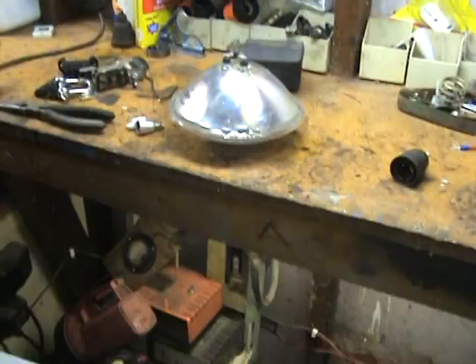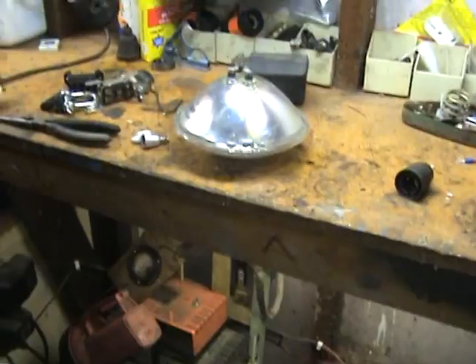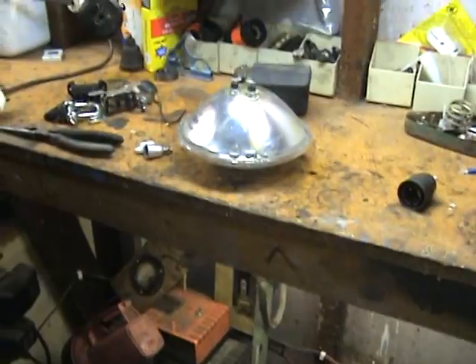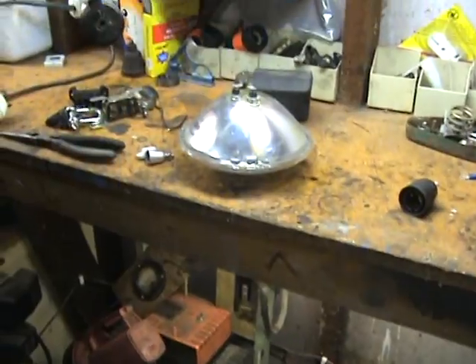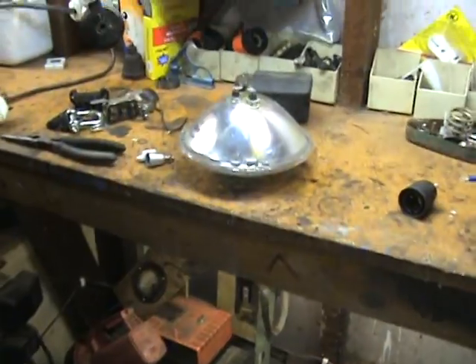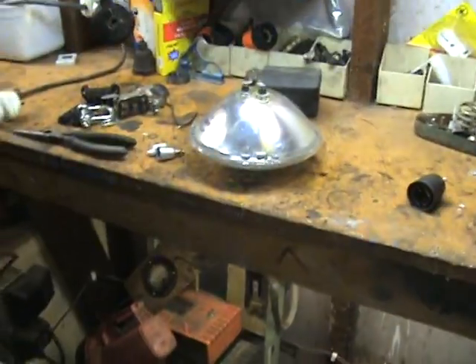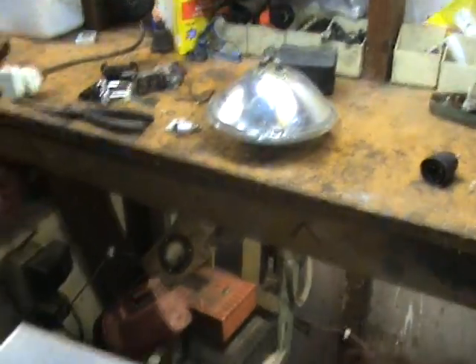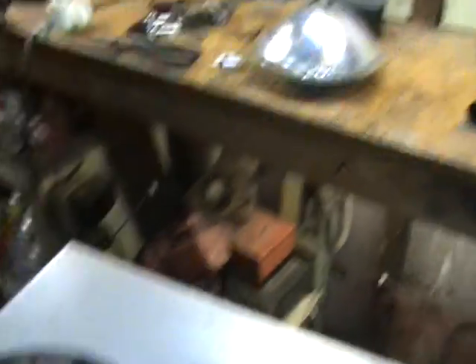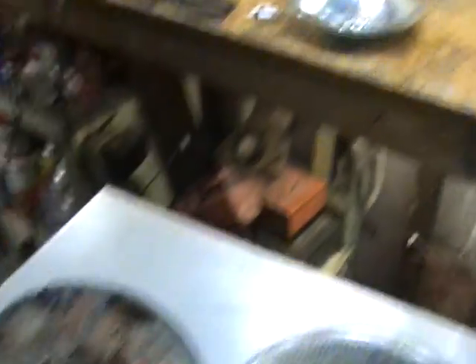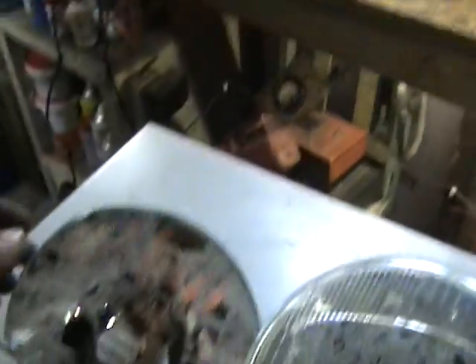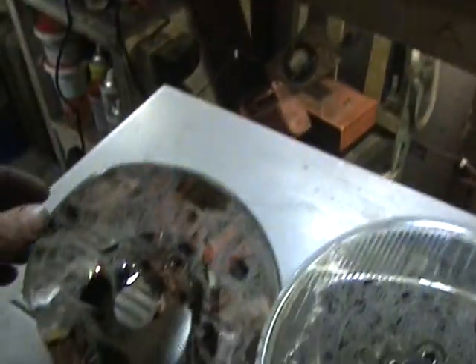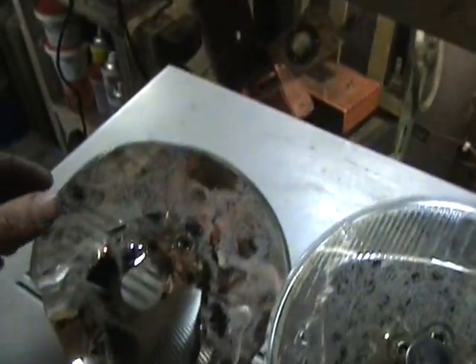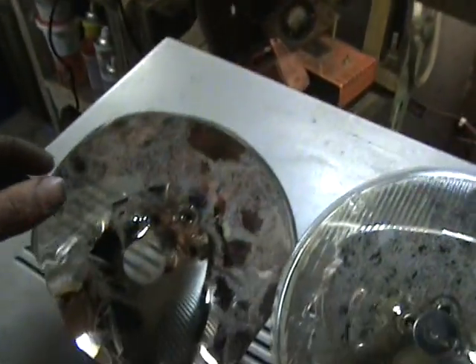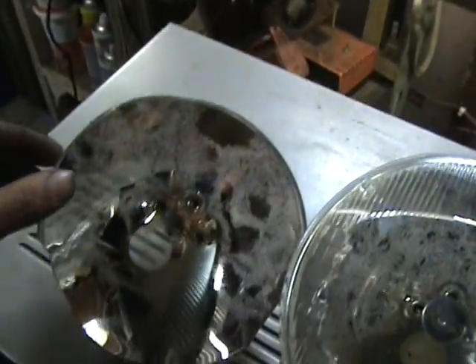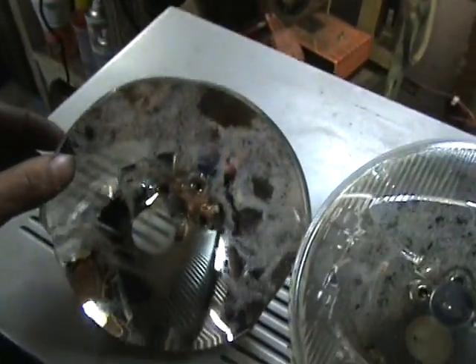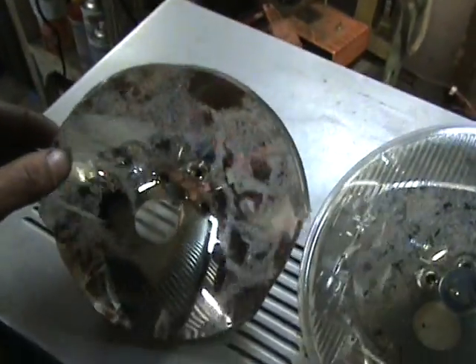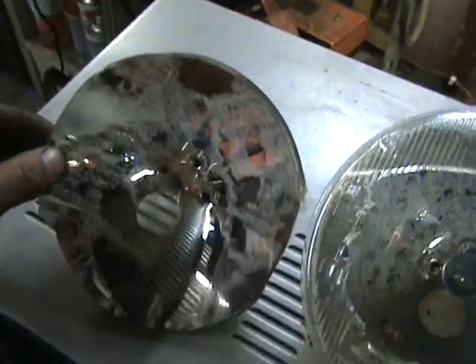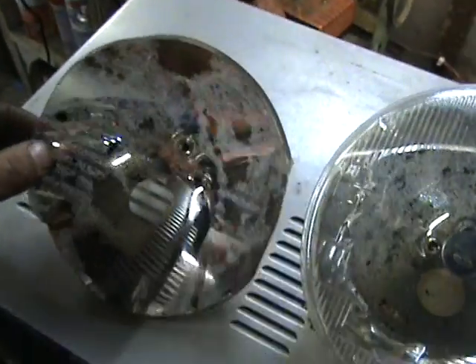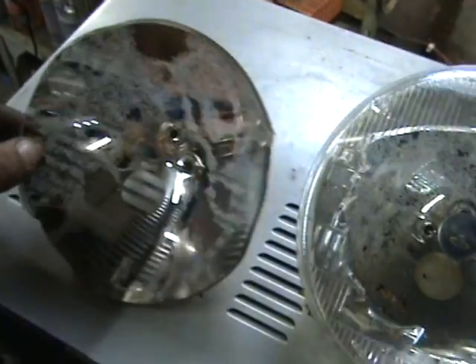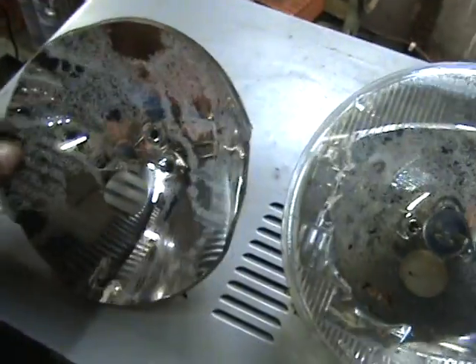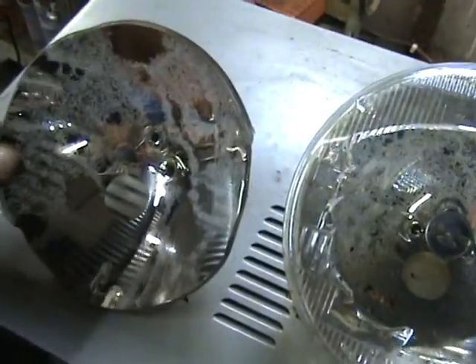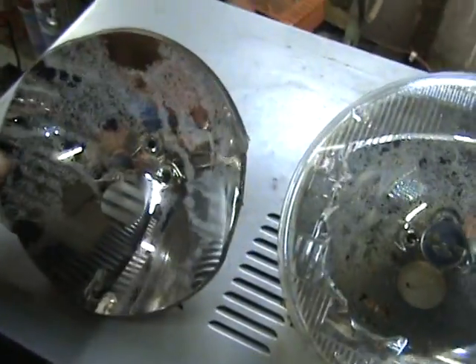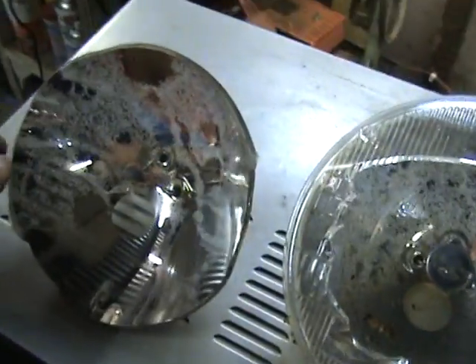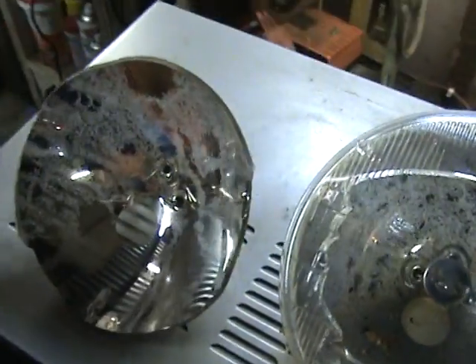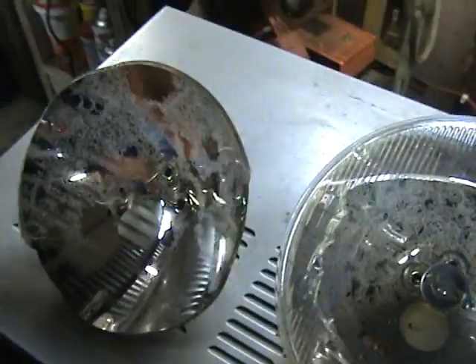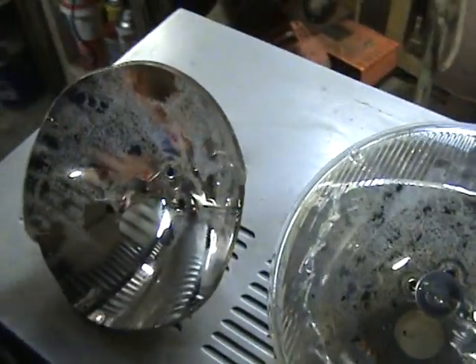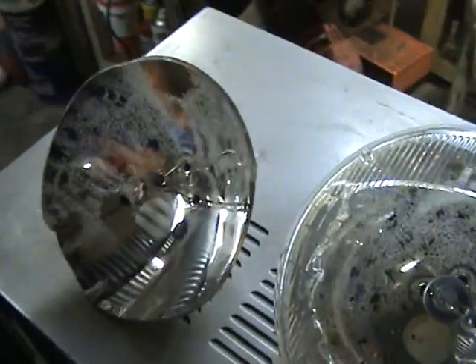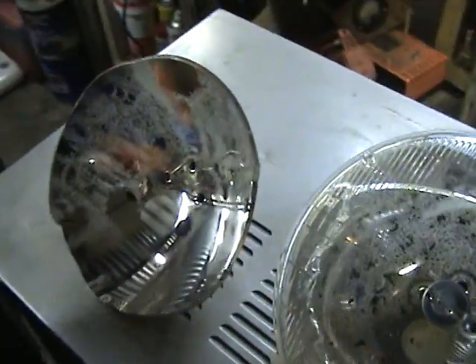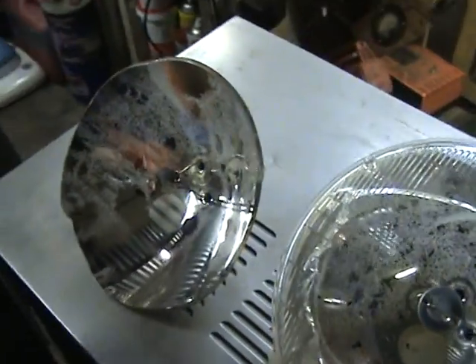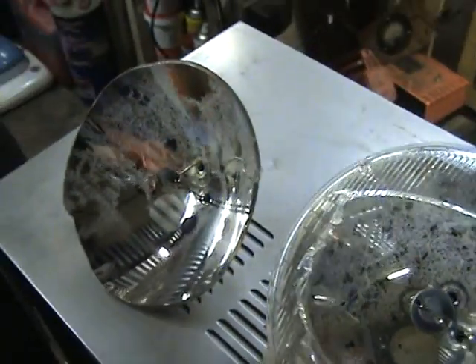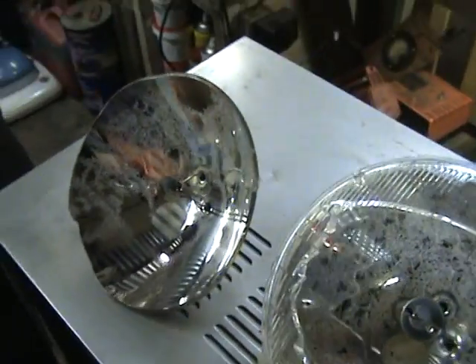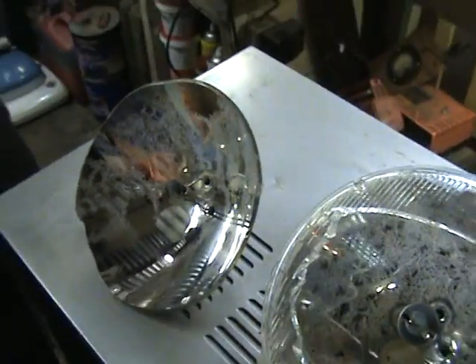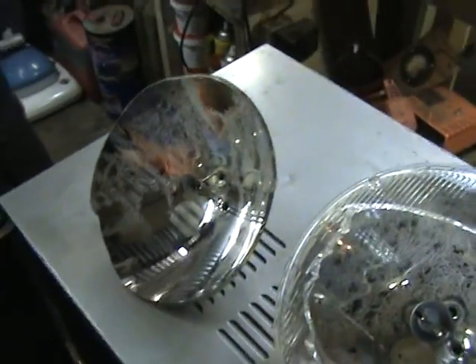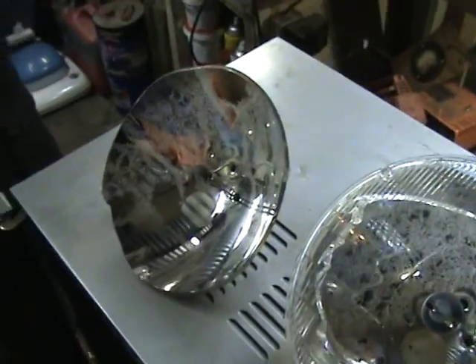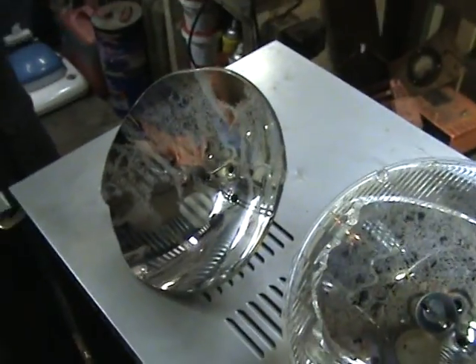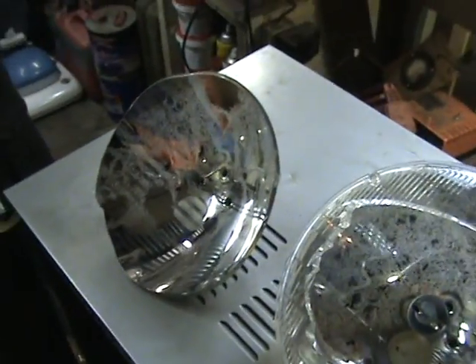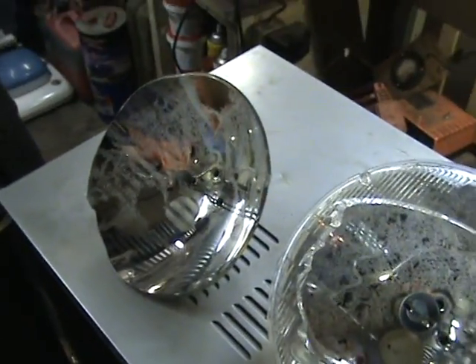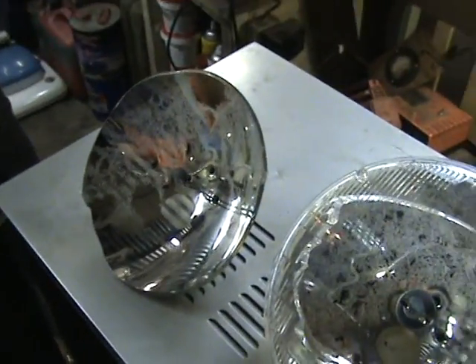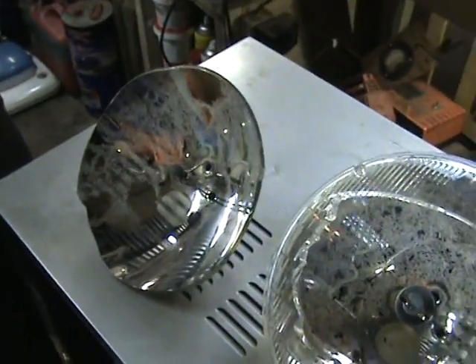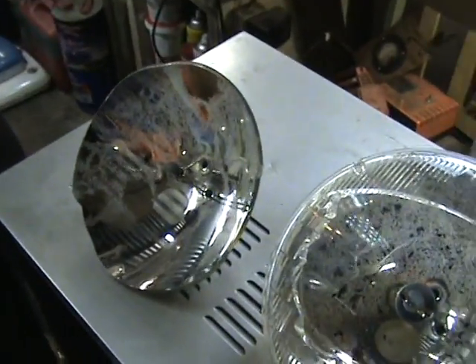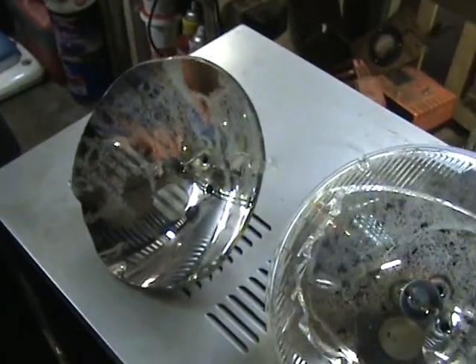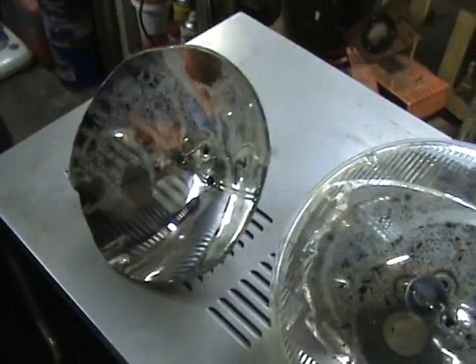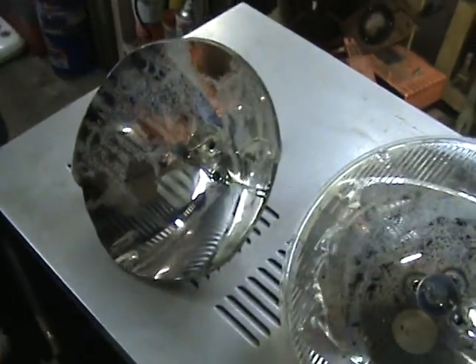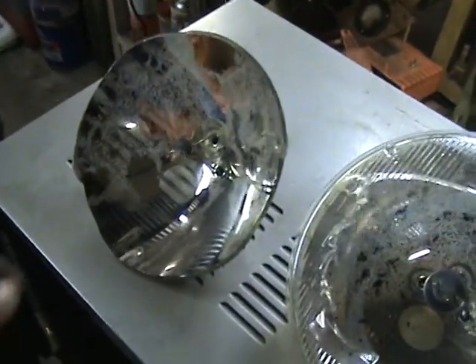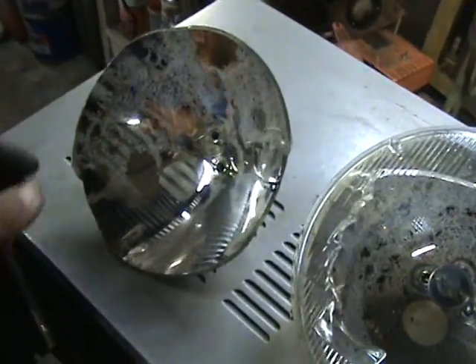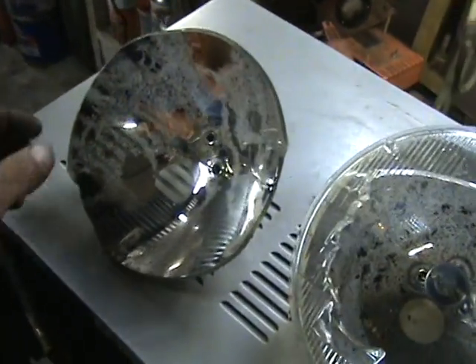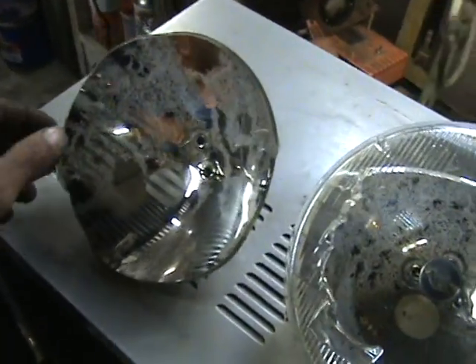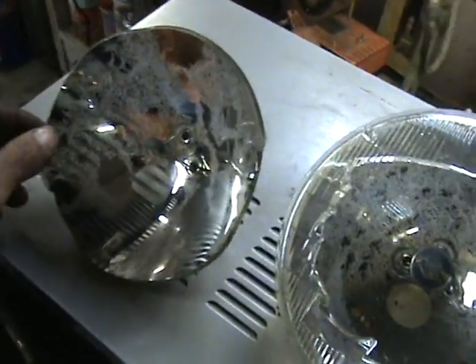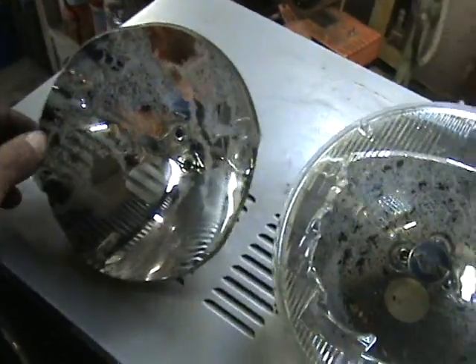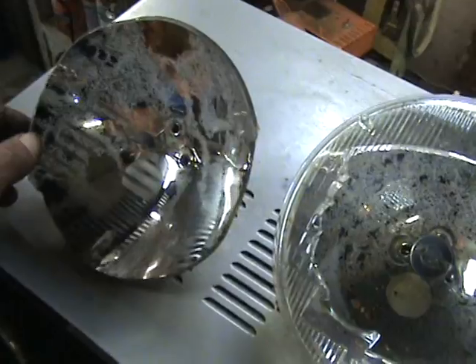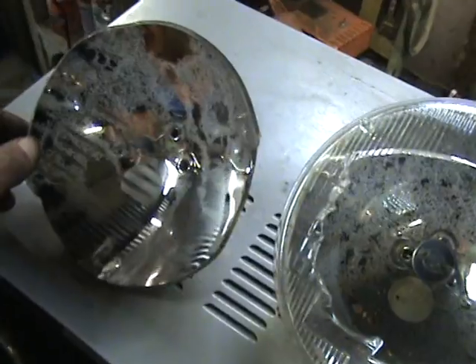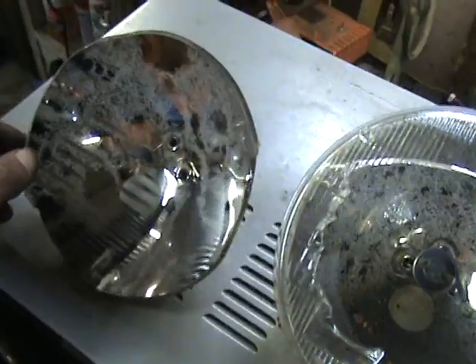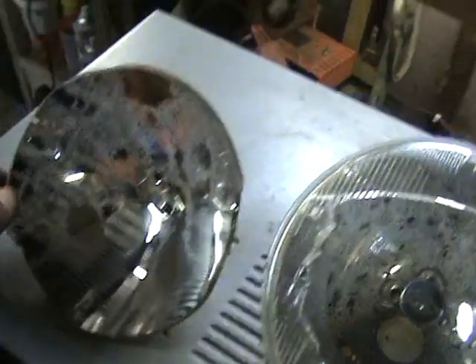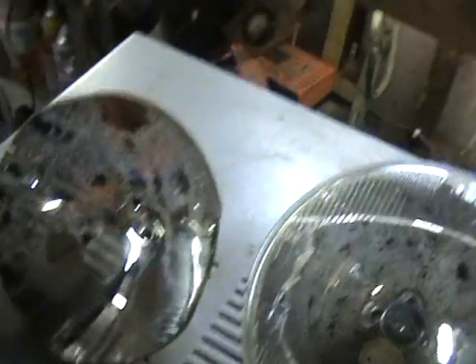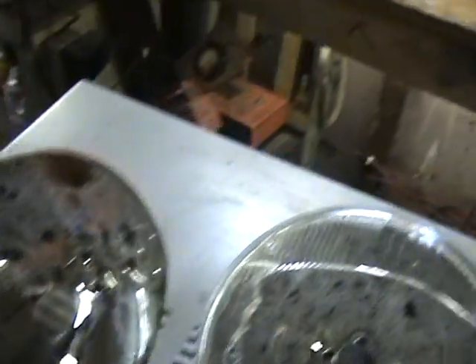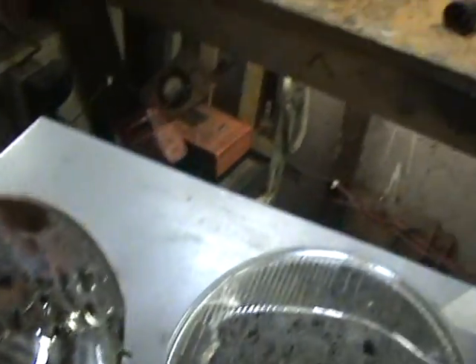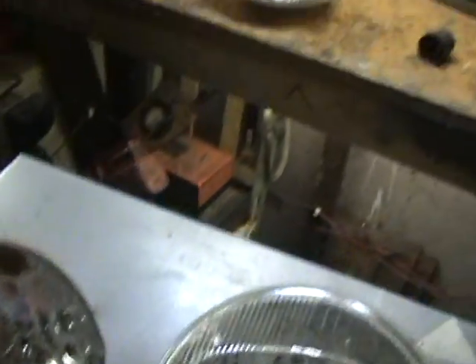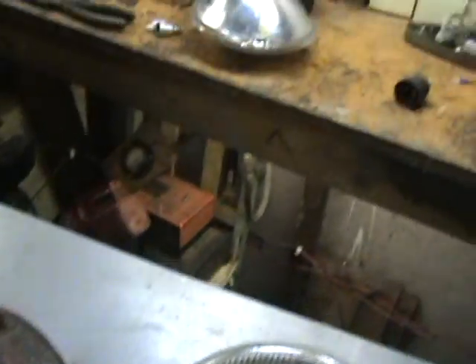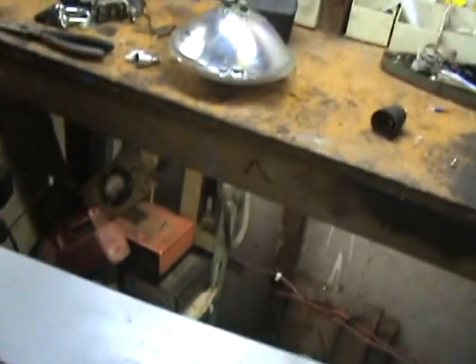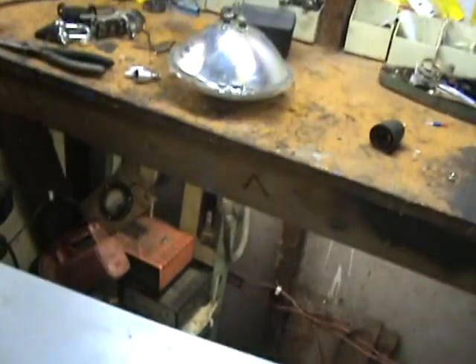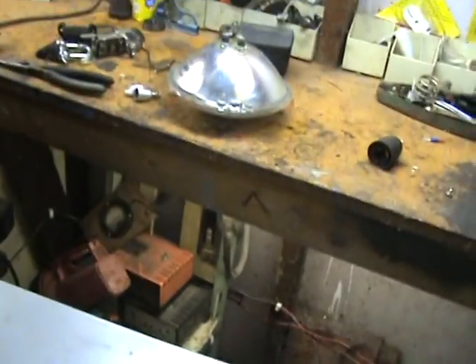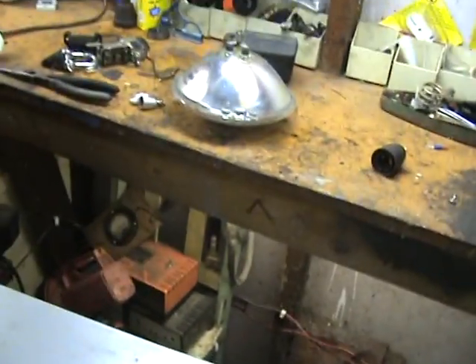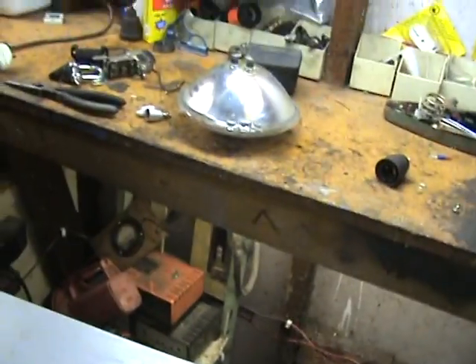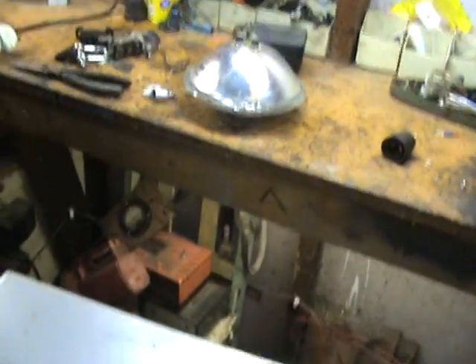We've got some sealed halogens to do next. One of which has got a busted off terminal, the other one is intact.